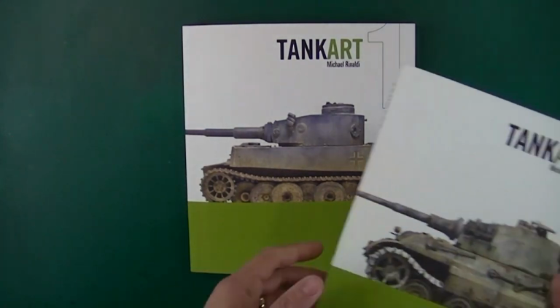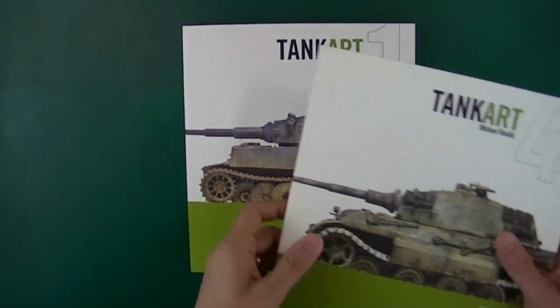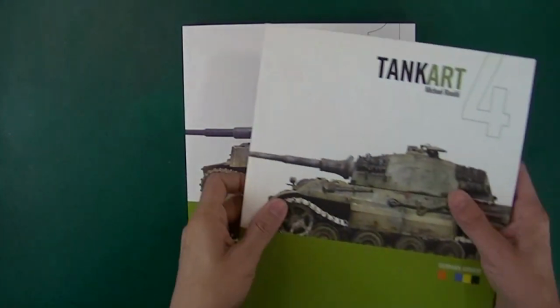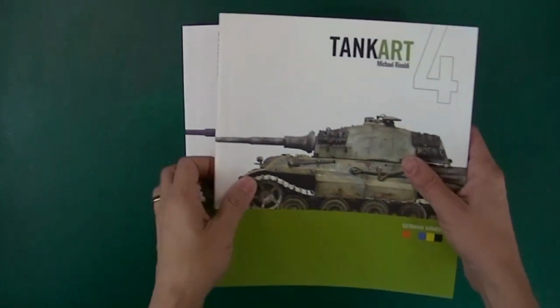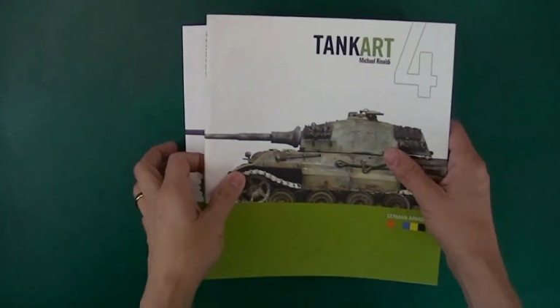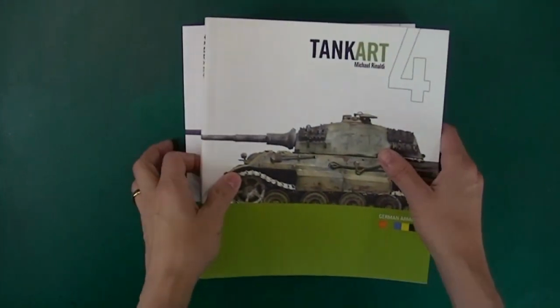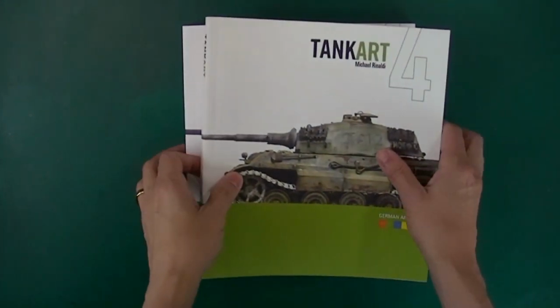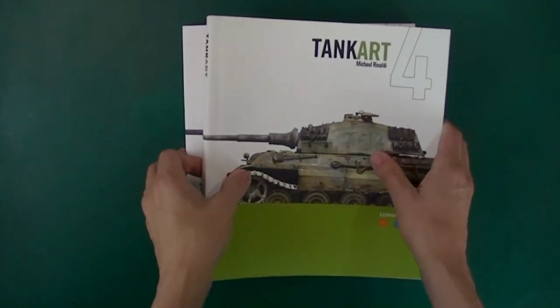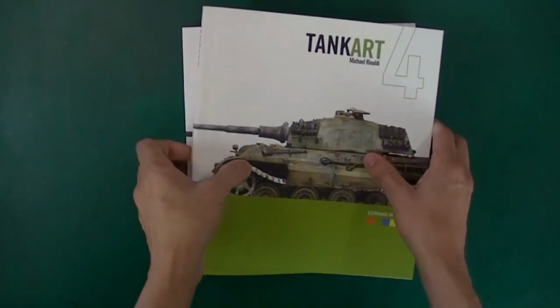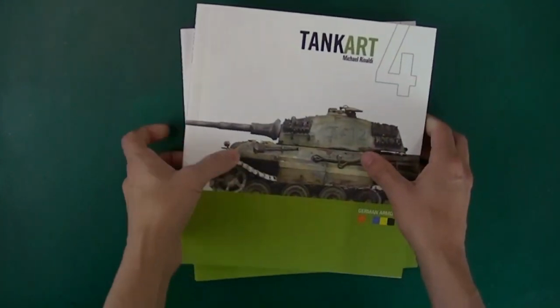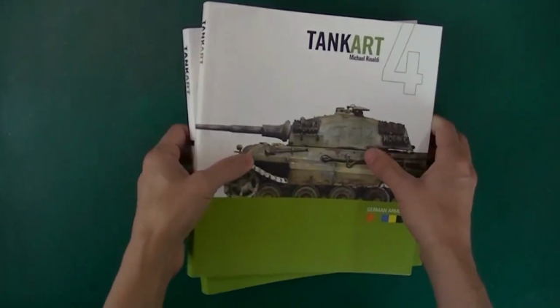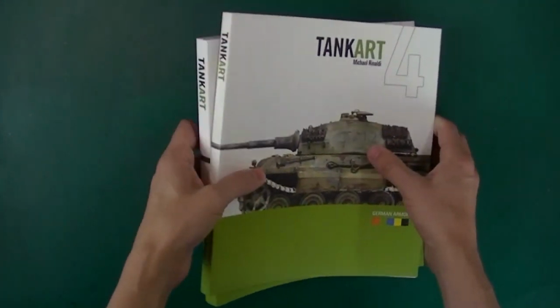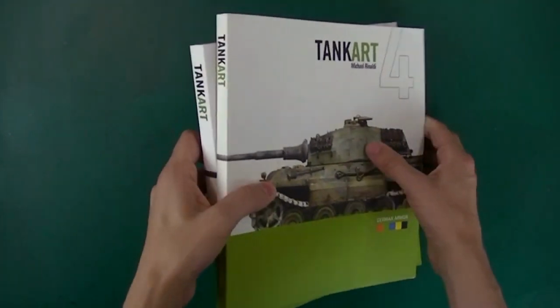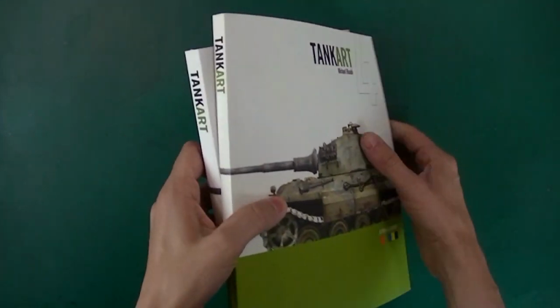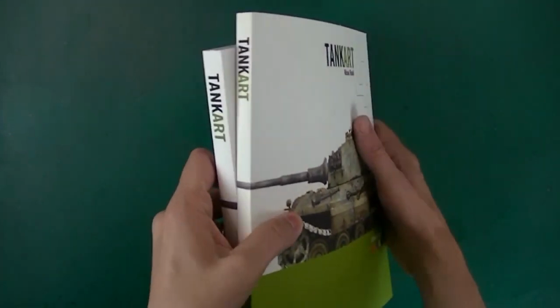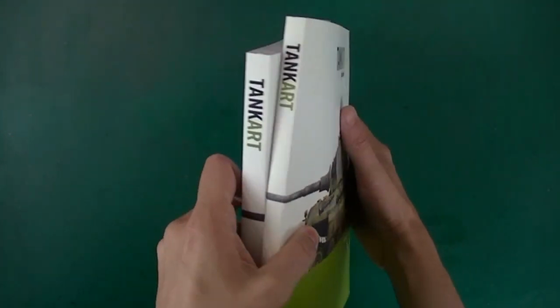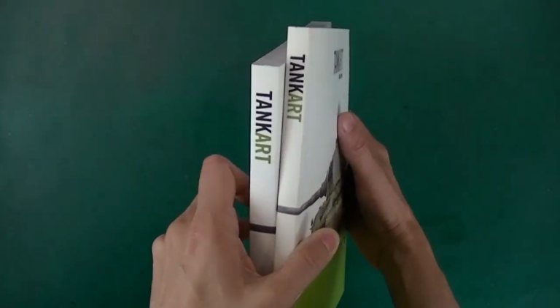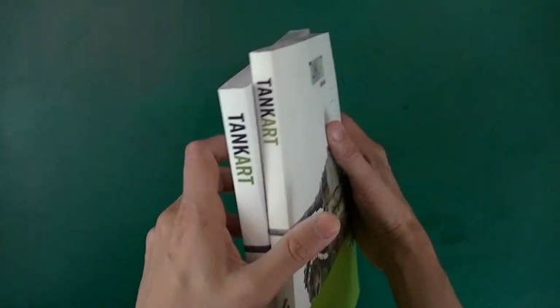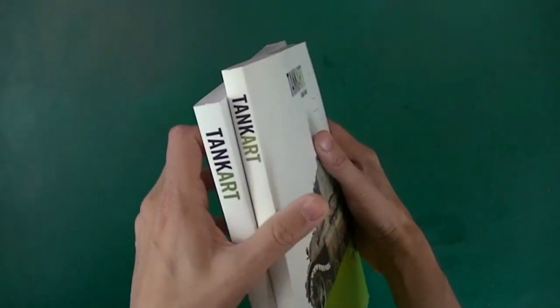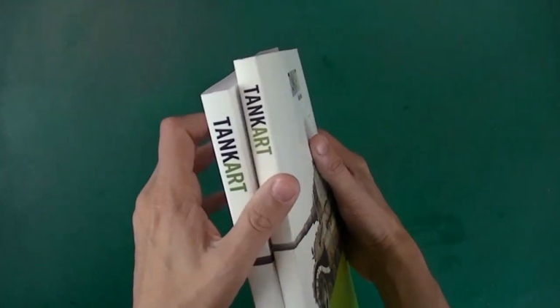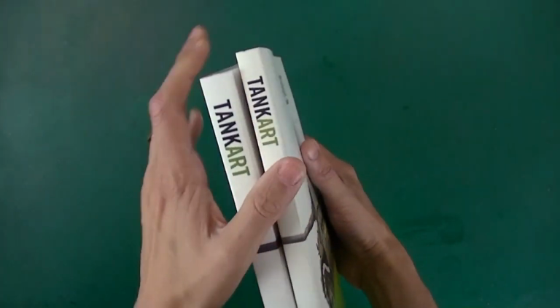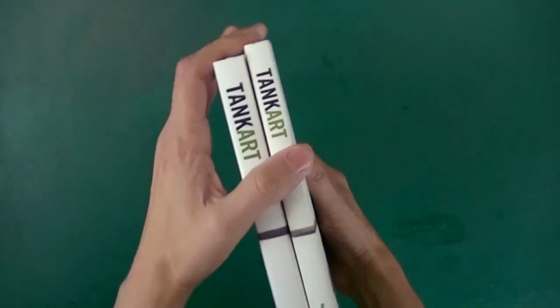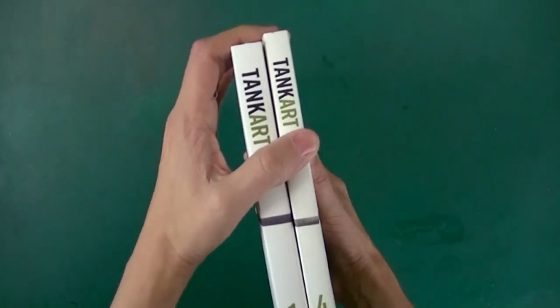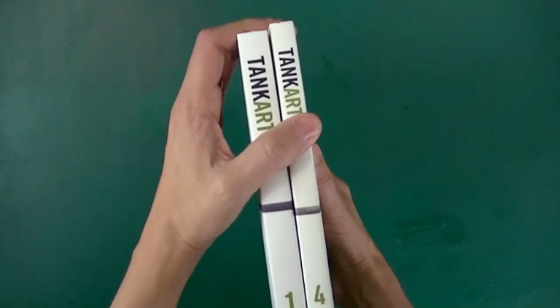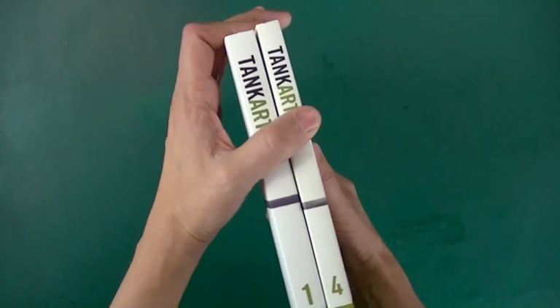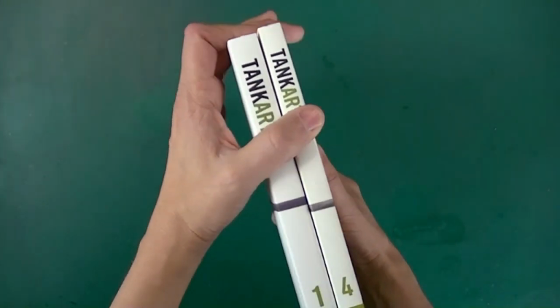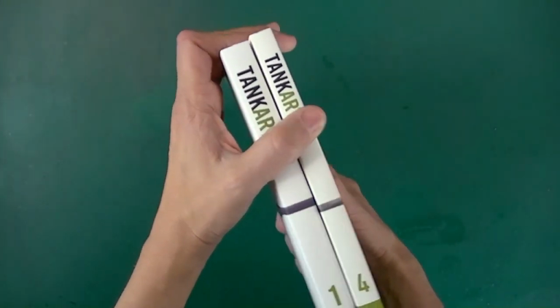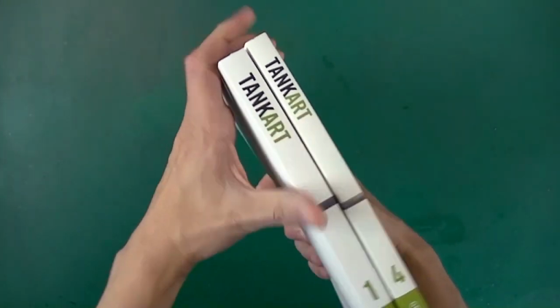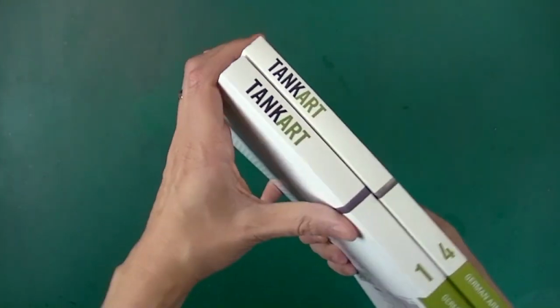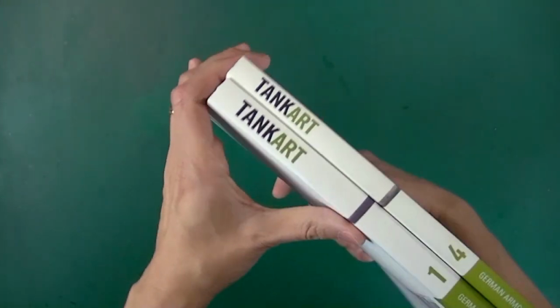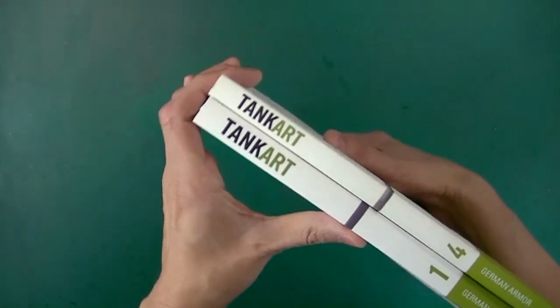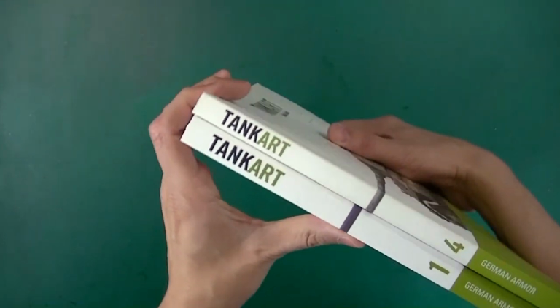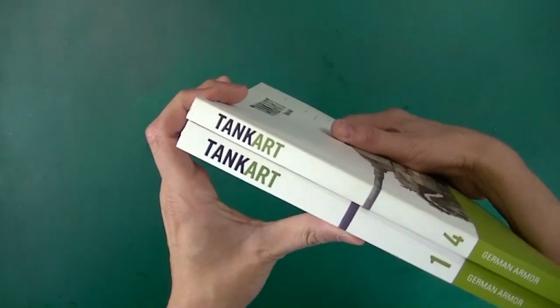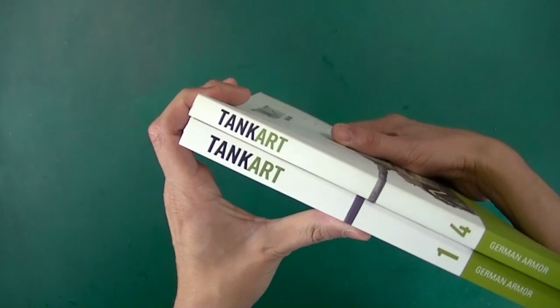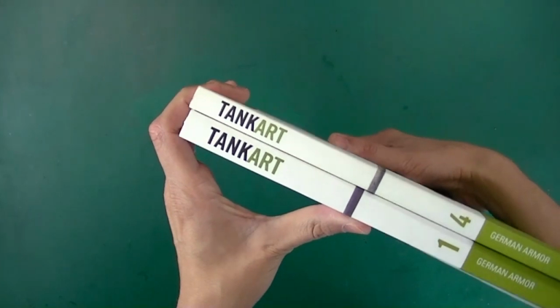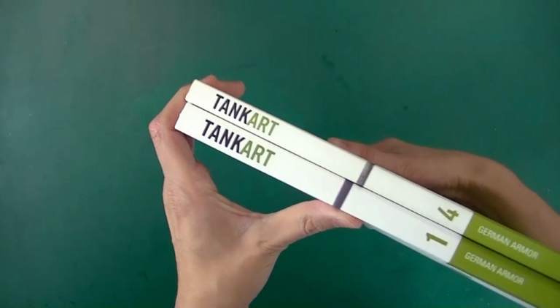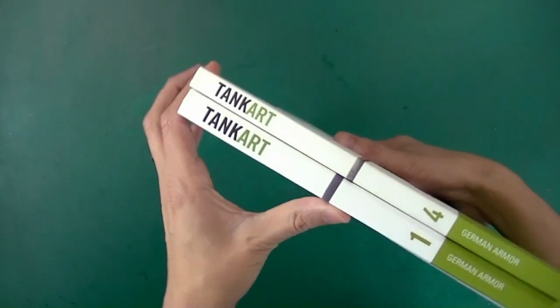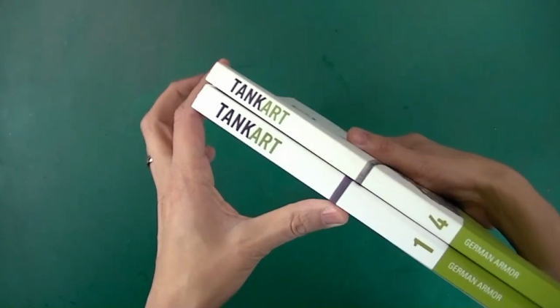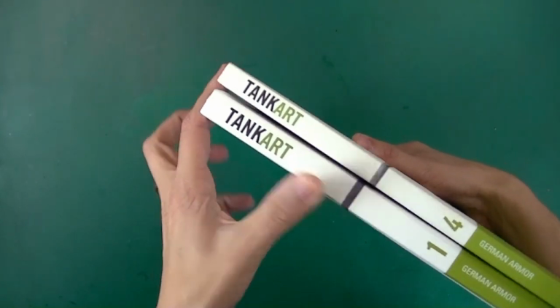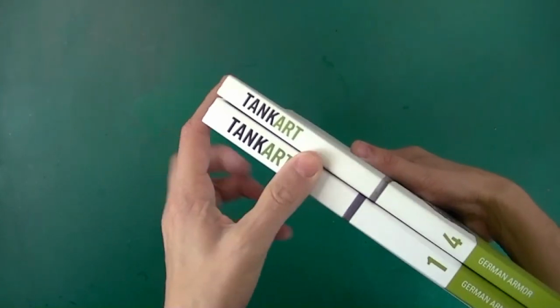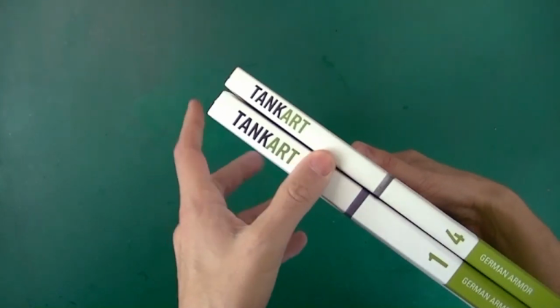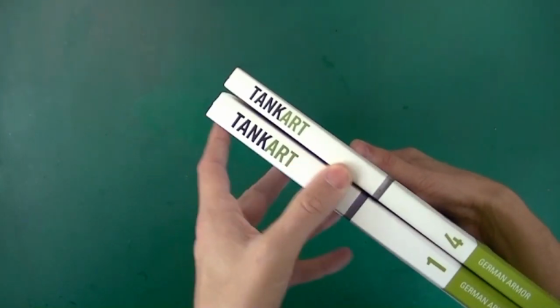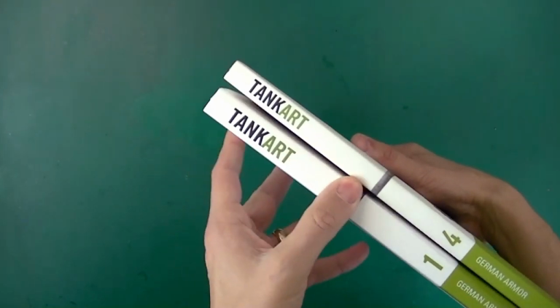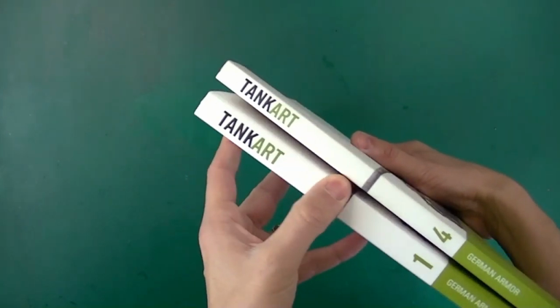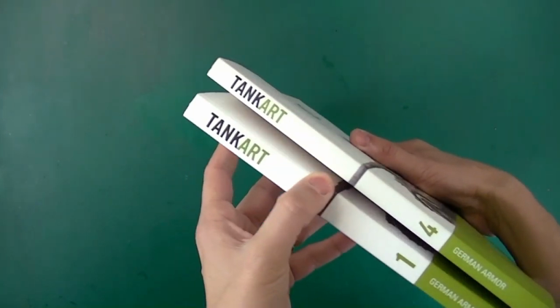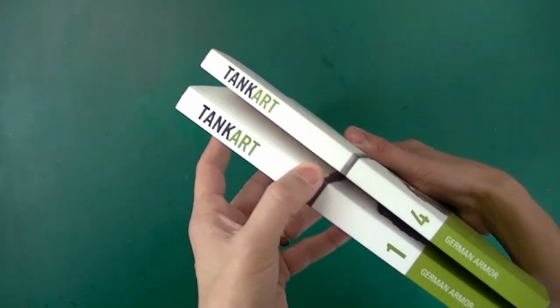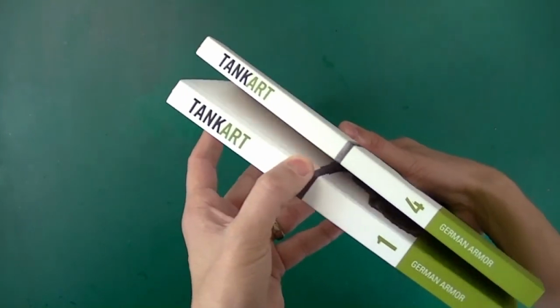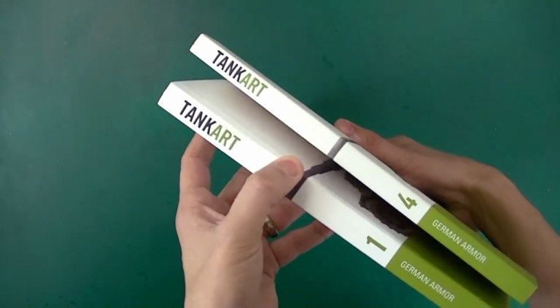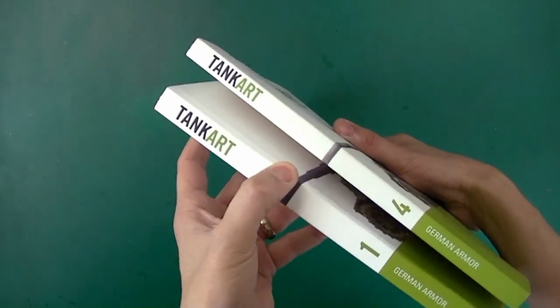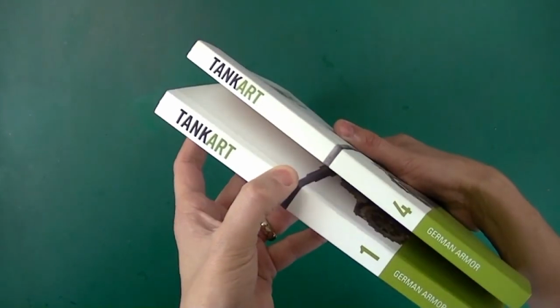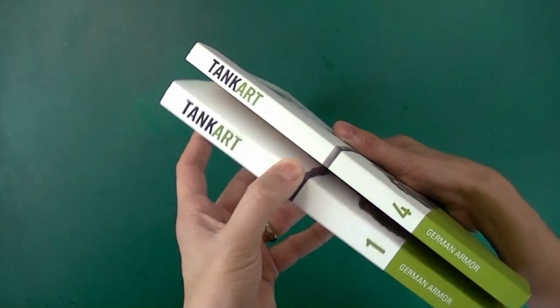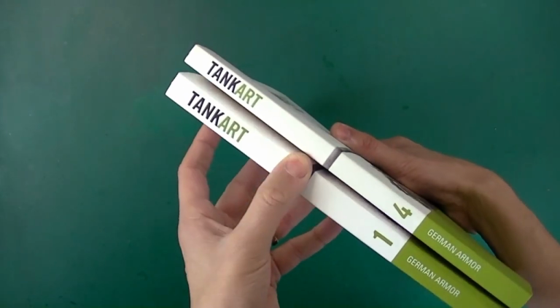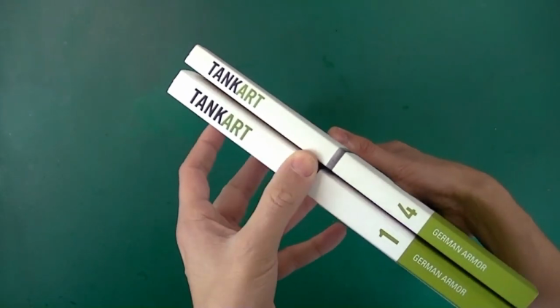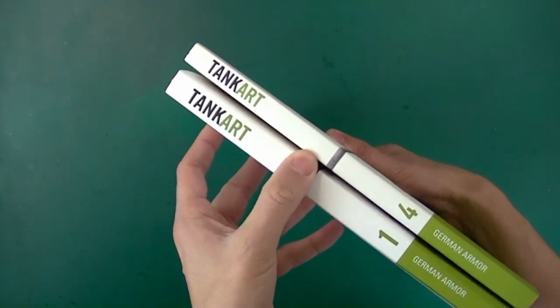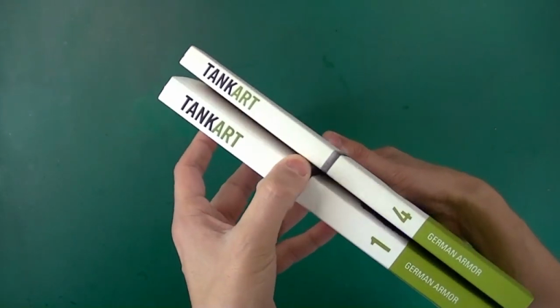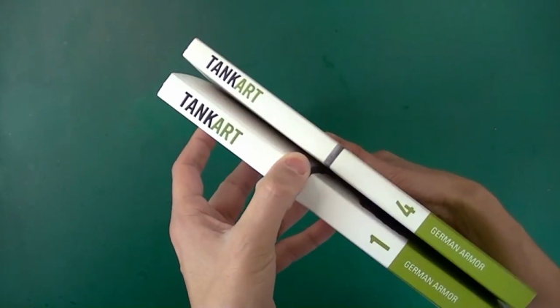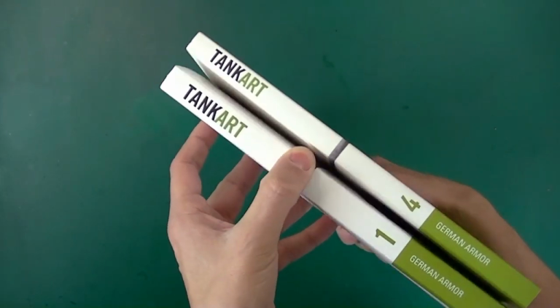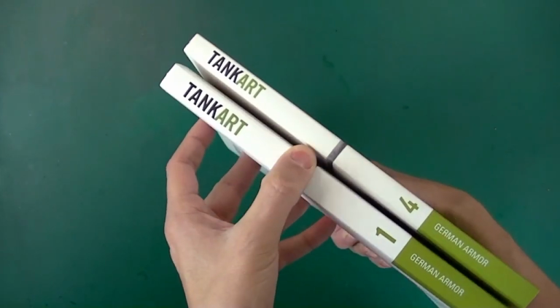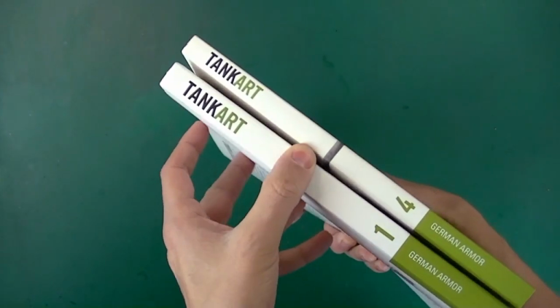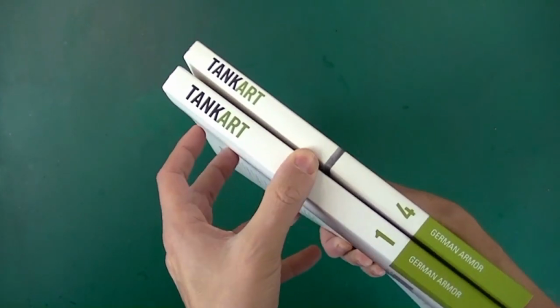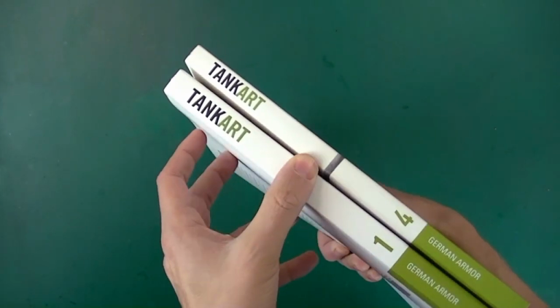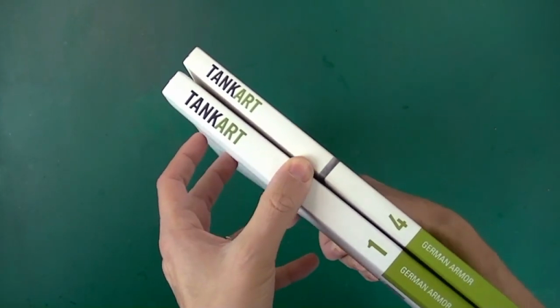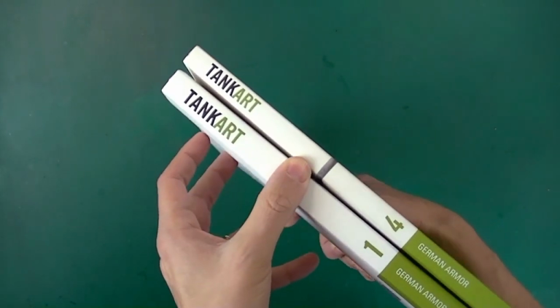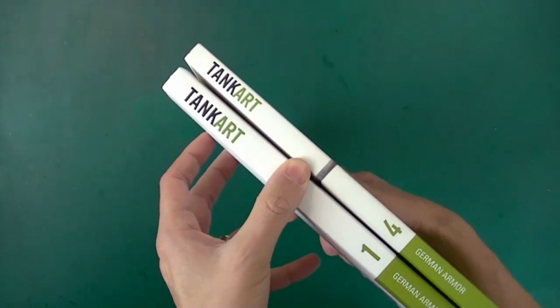For comparison, here's Tank Art 4, and you can see that the reissue of 1 is actually quite a bit thicker.